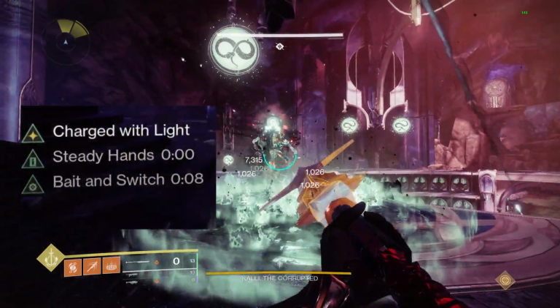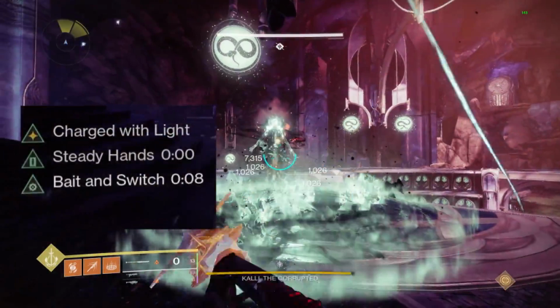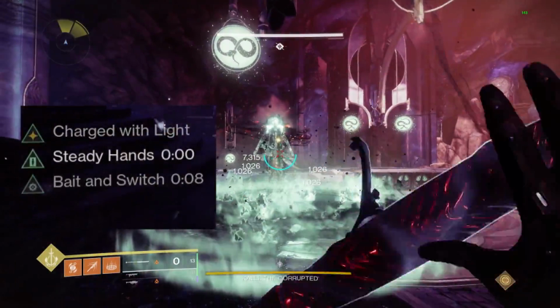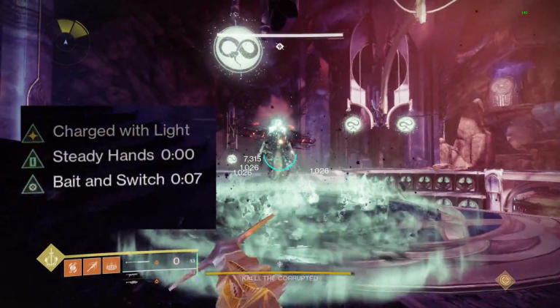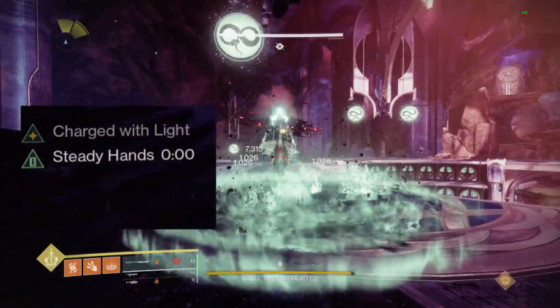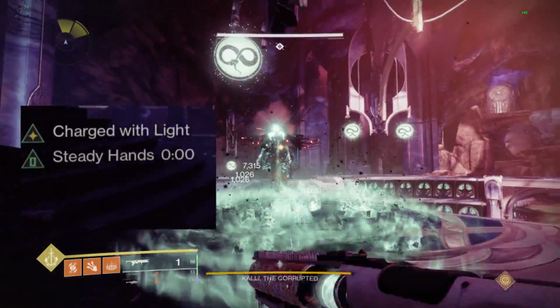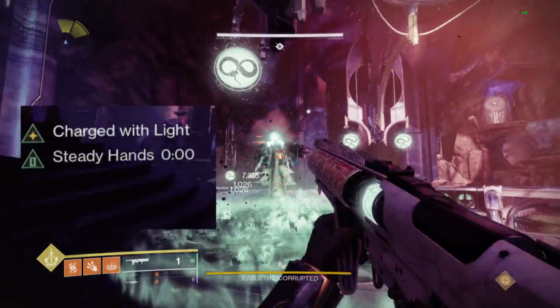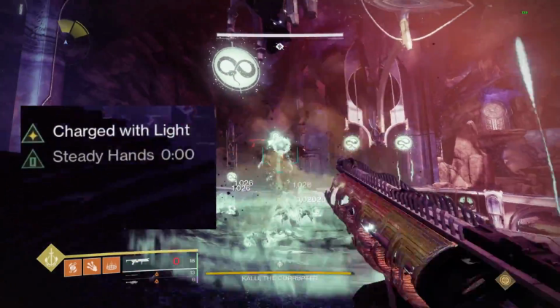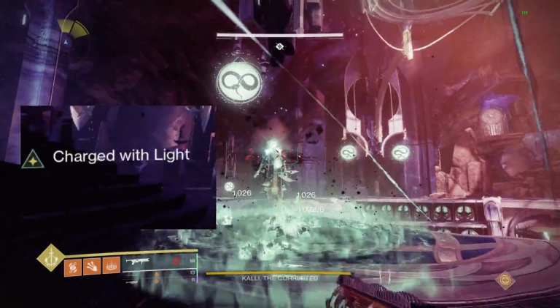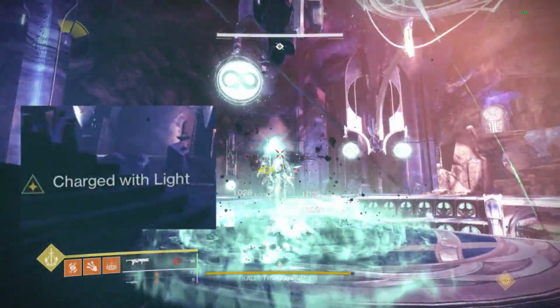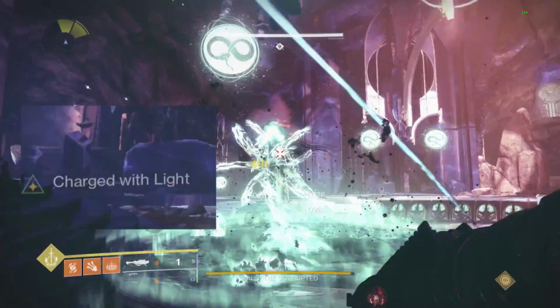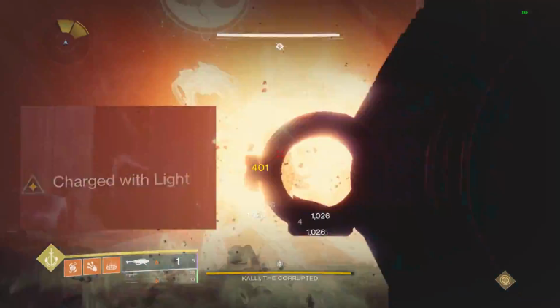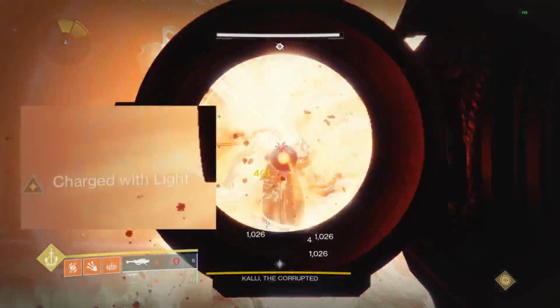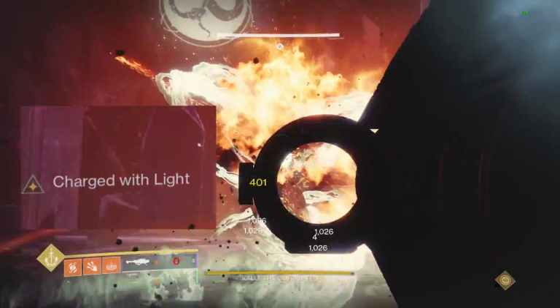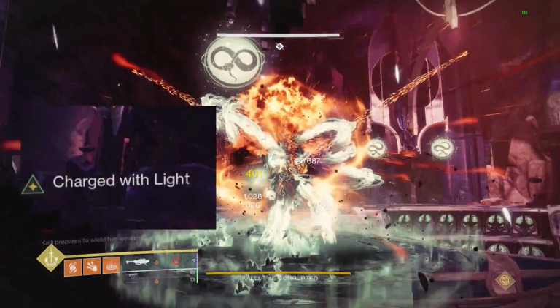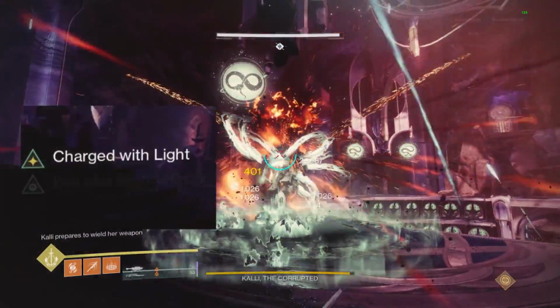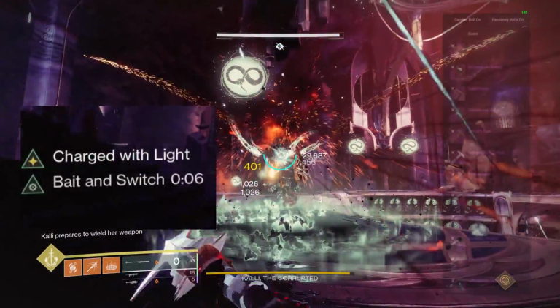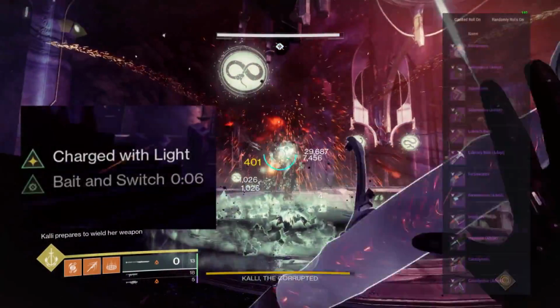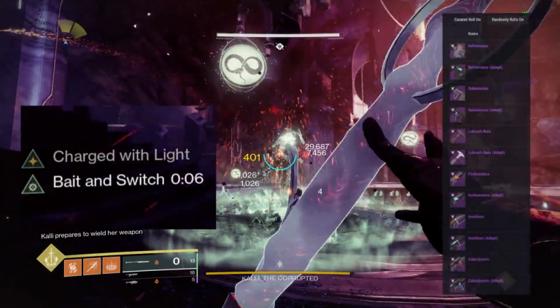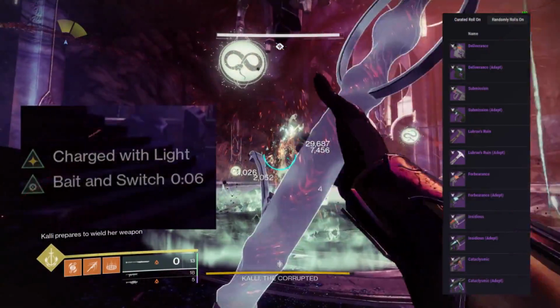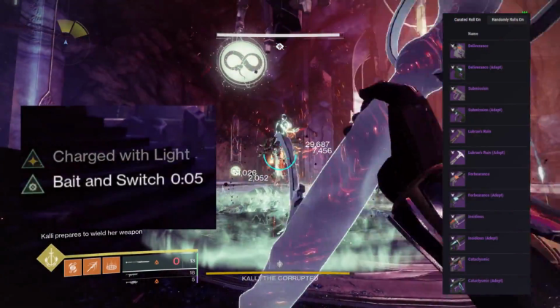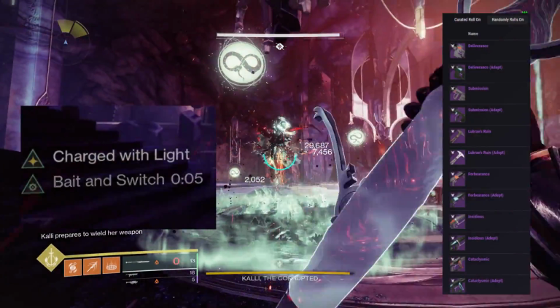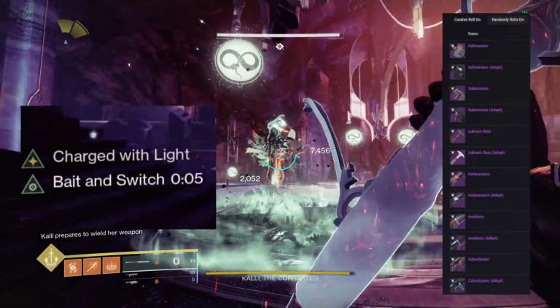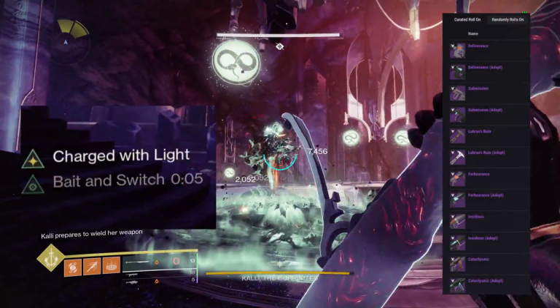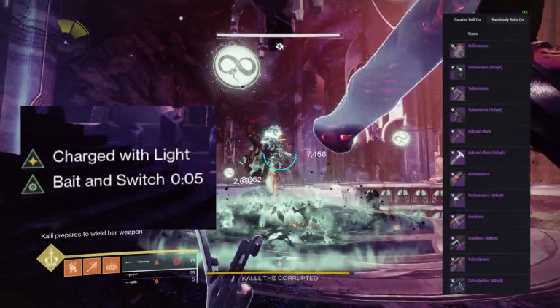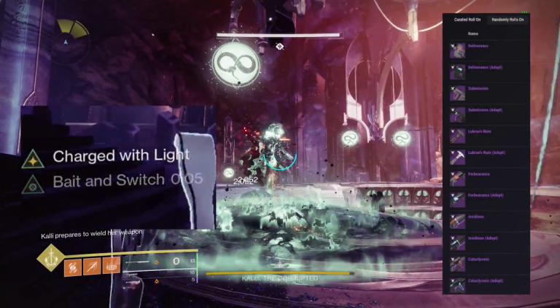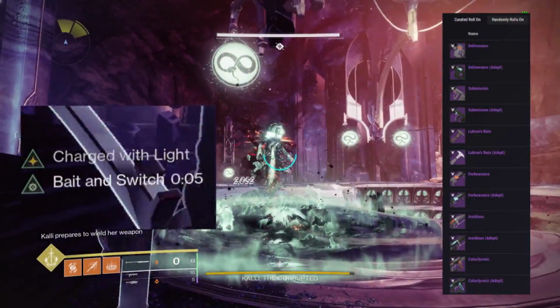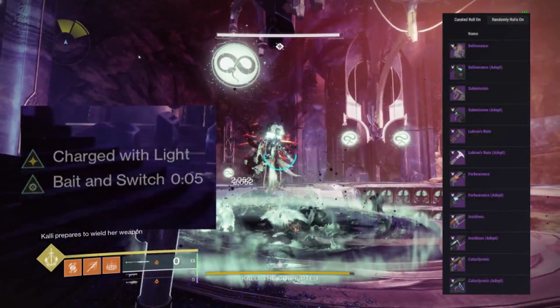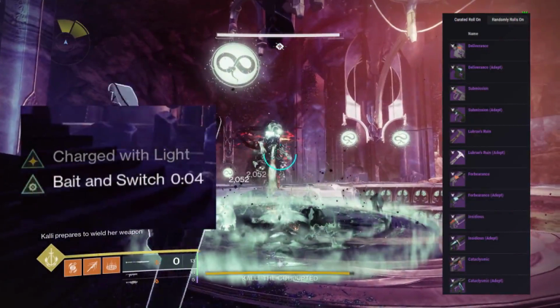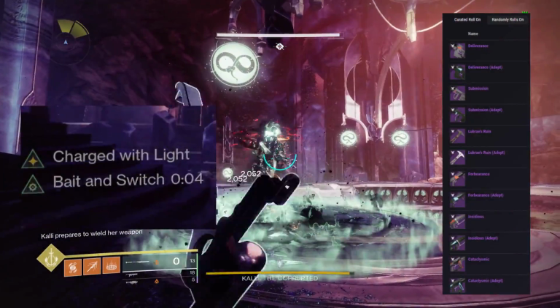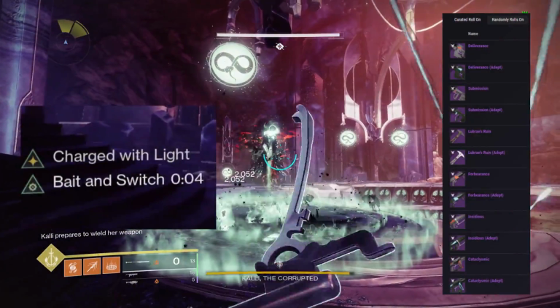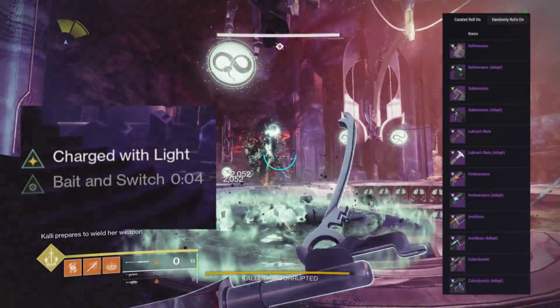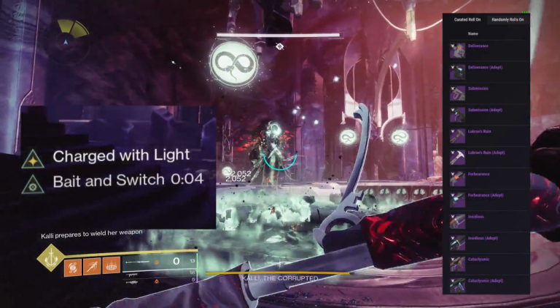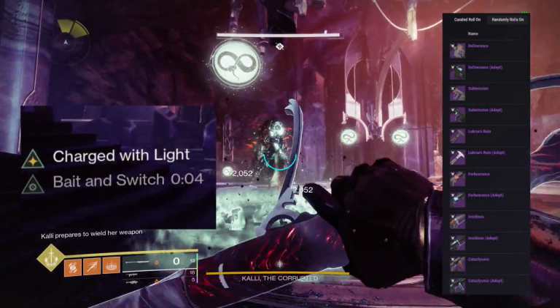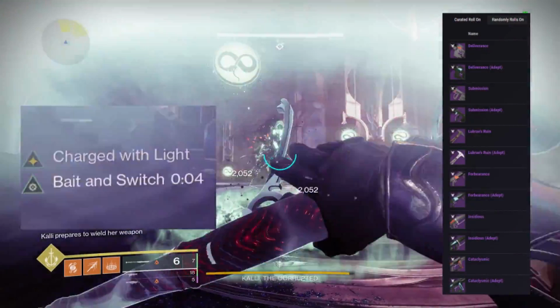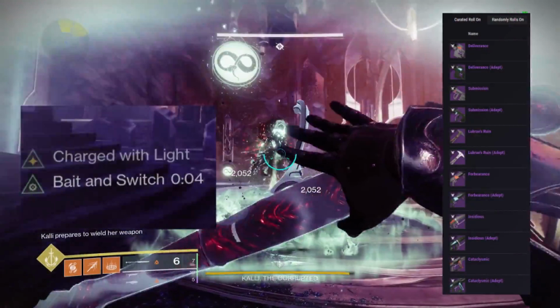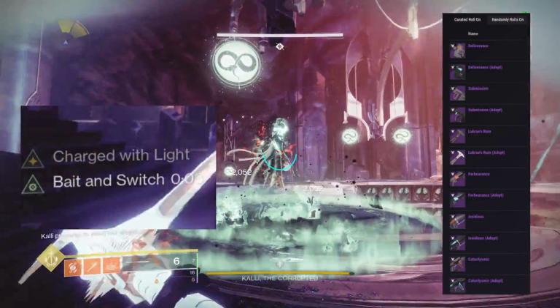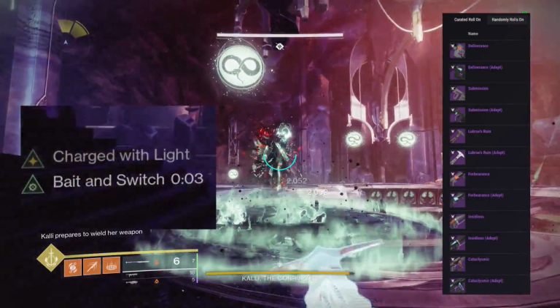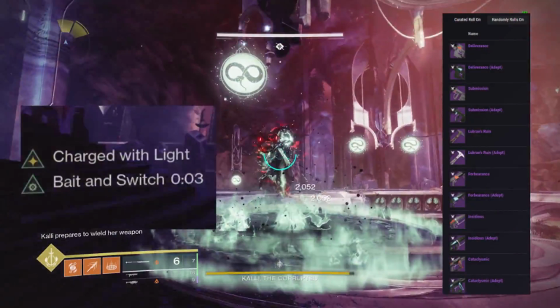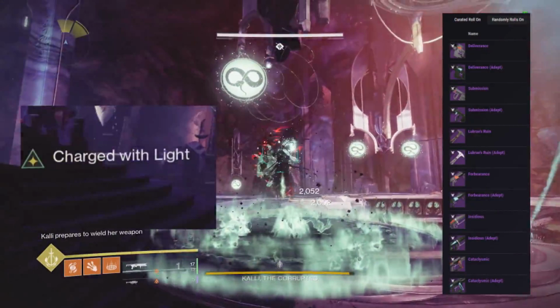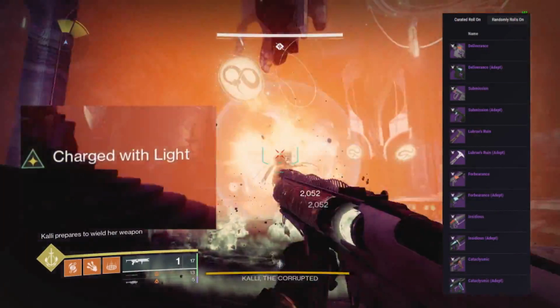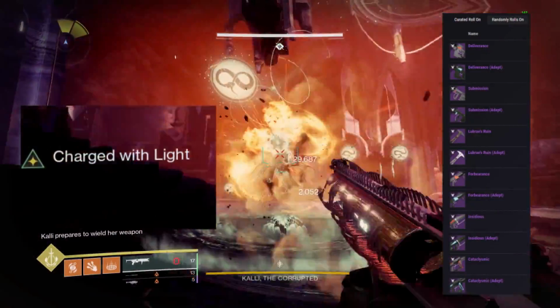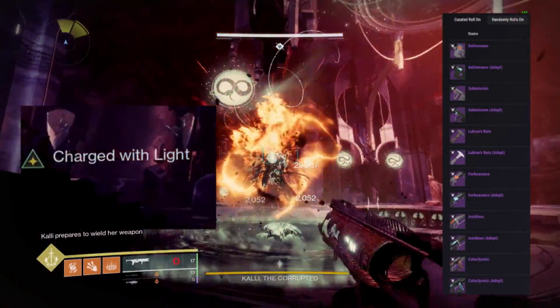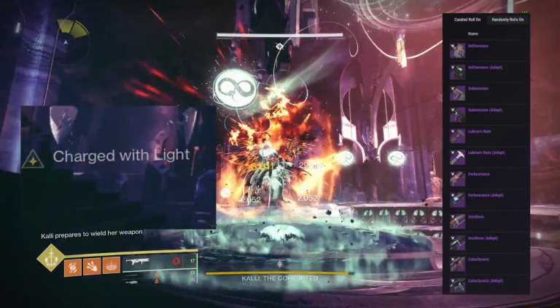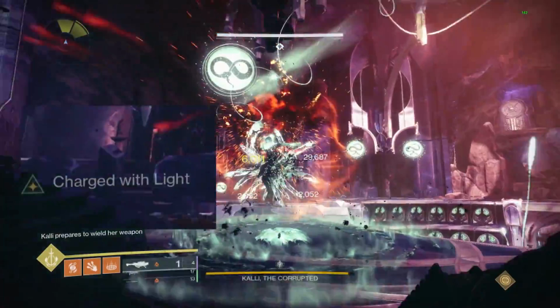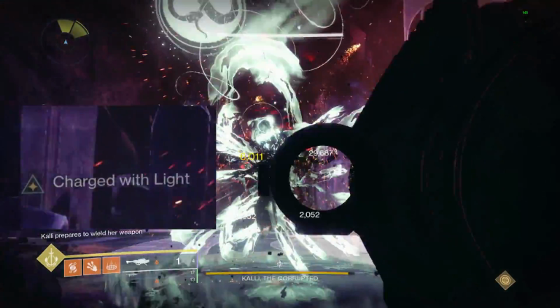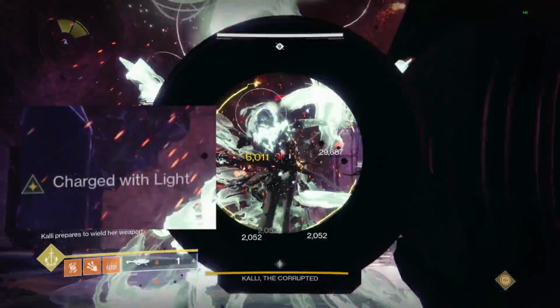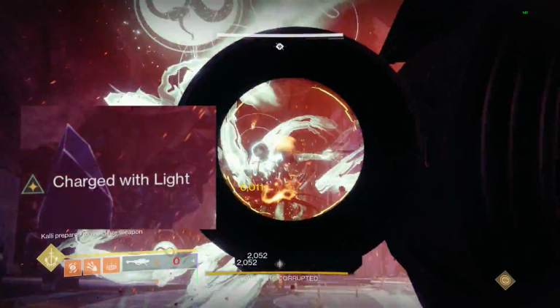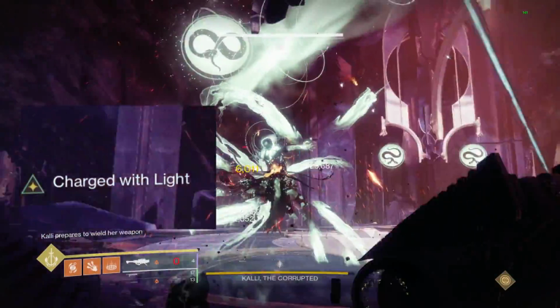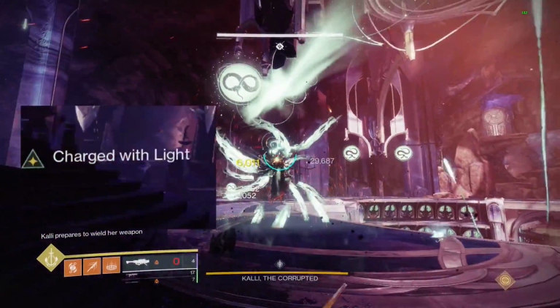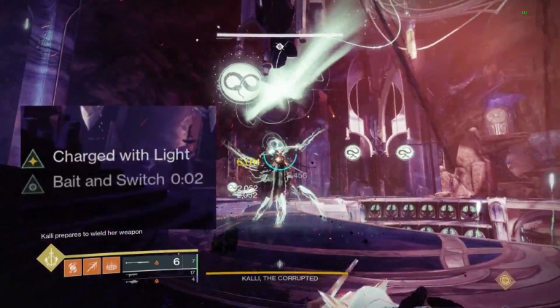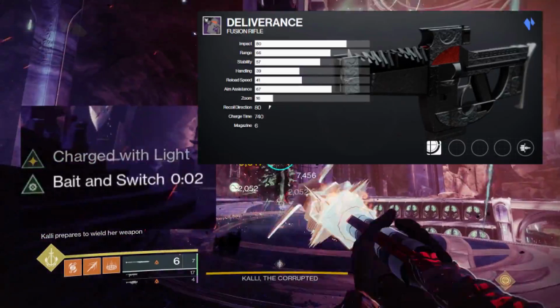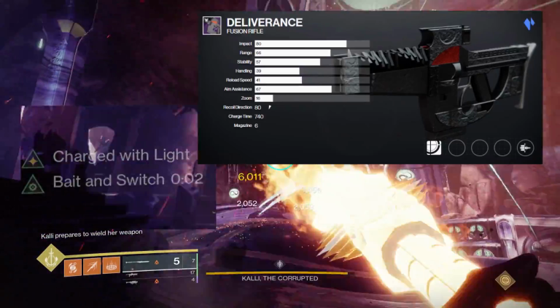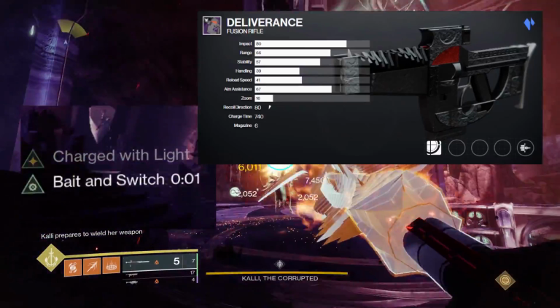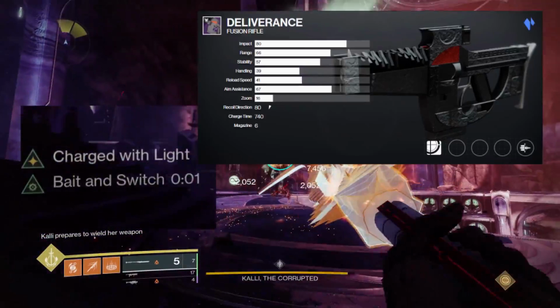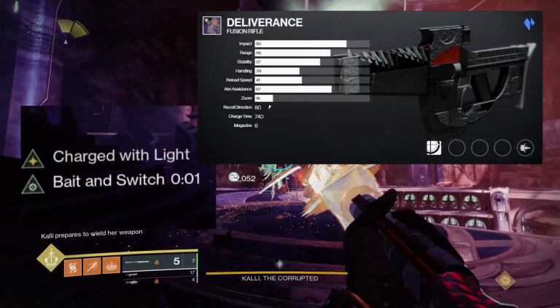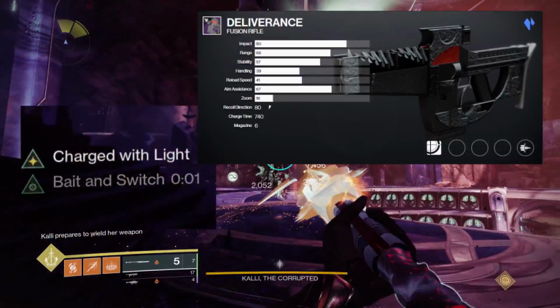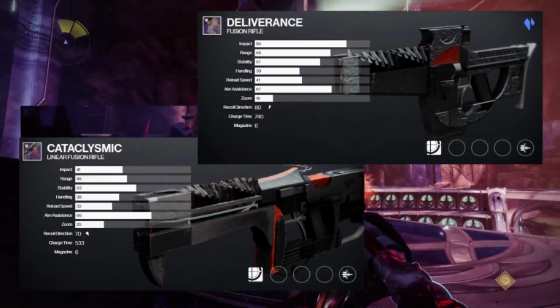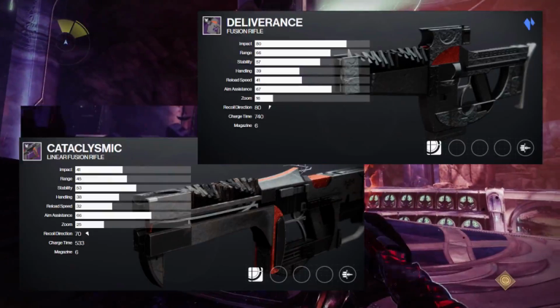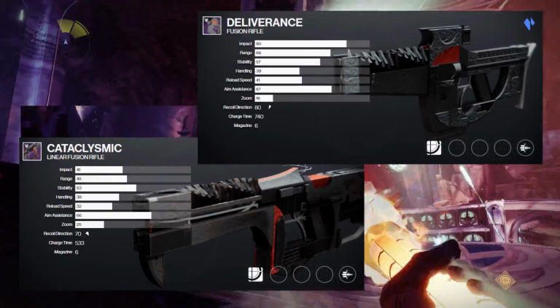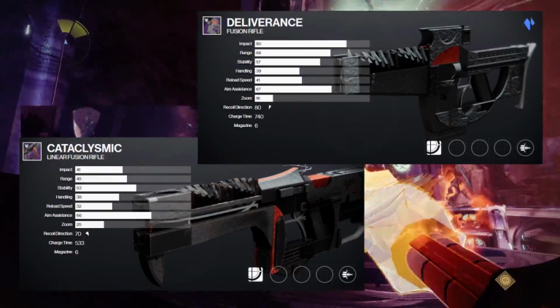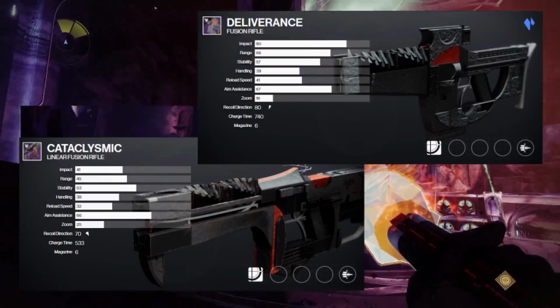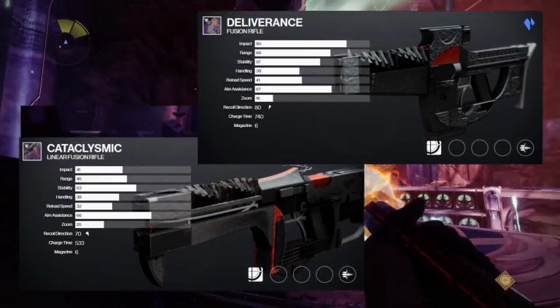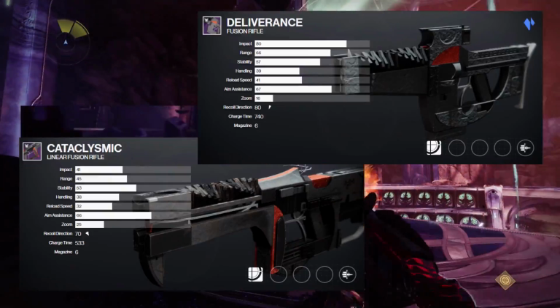Although this could be promising for quick-swap combos, the weapons that have this perk are not generally known for their DPS output outside of the fusion rifle and linear fusion rifle.